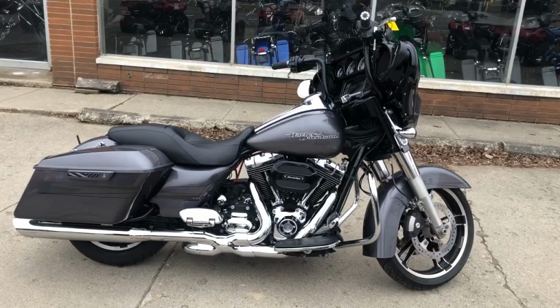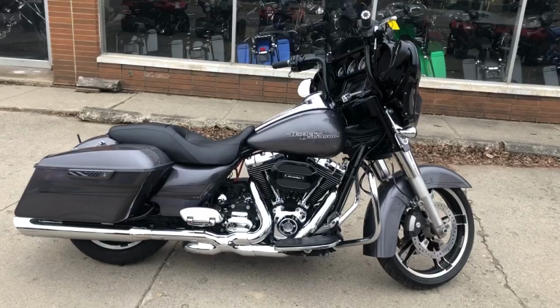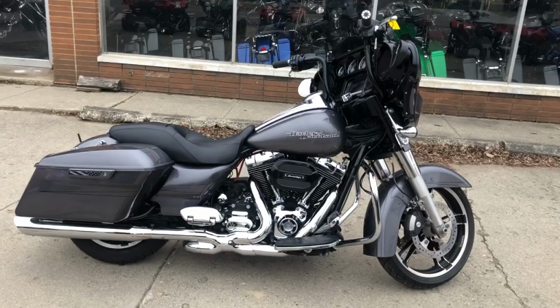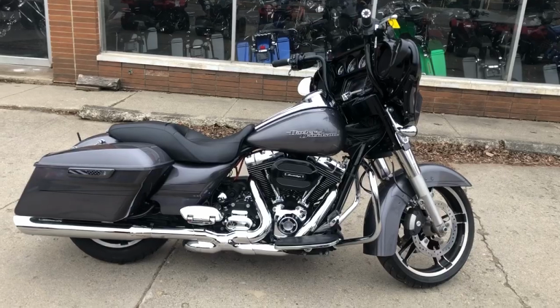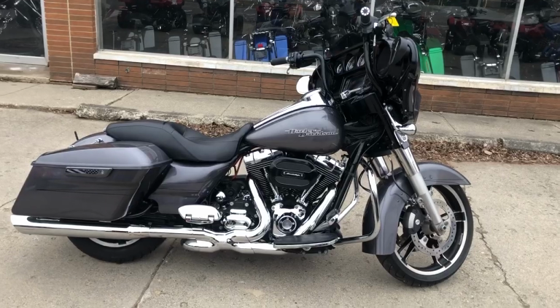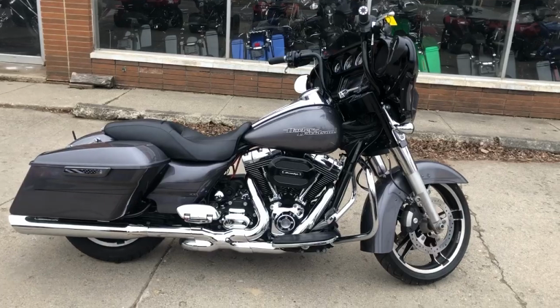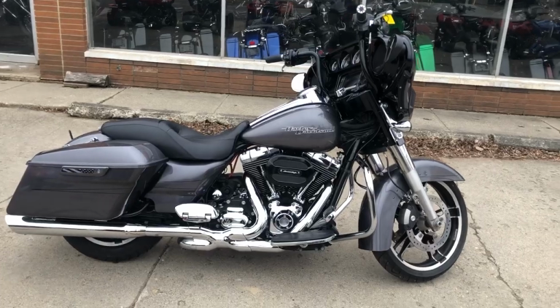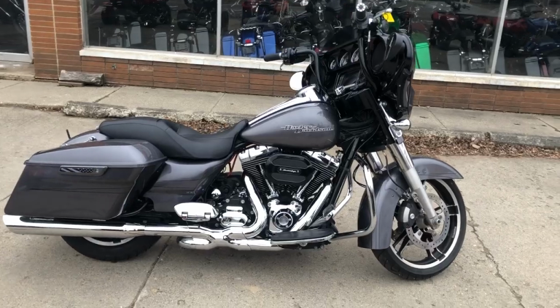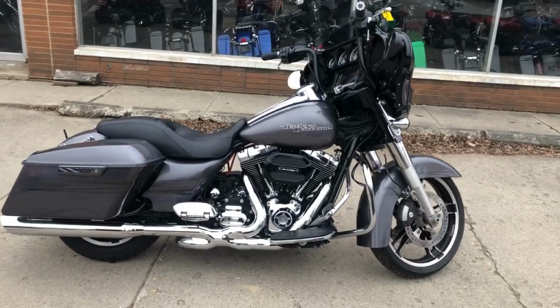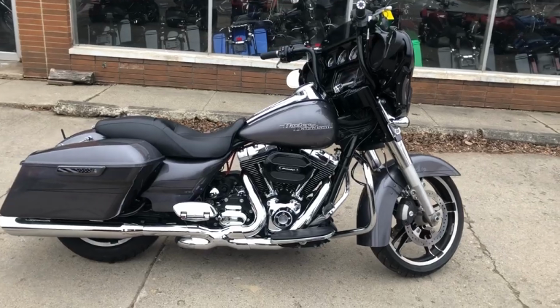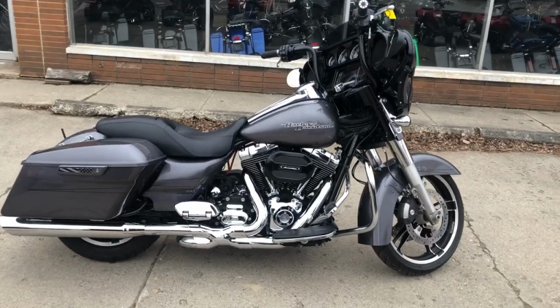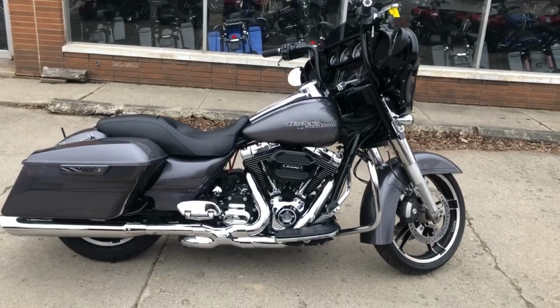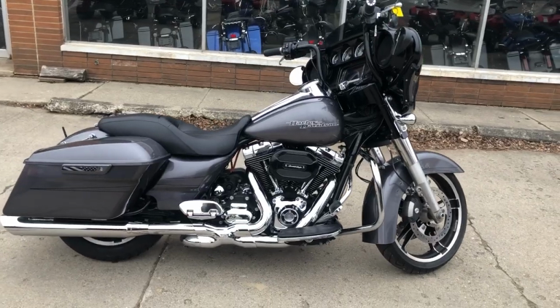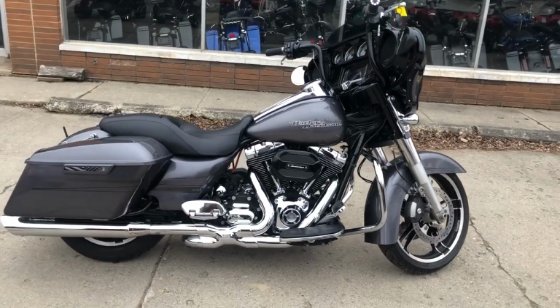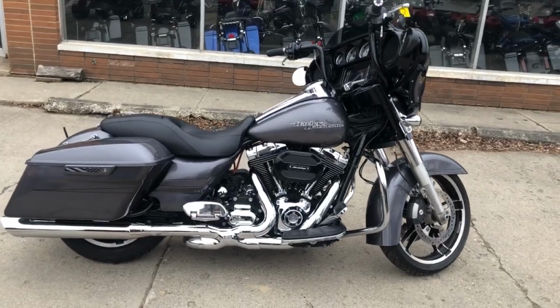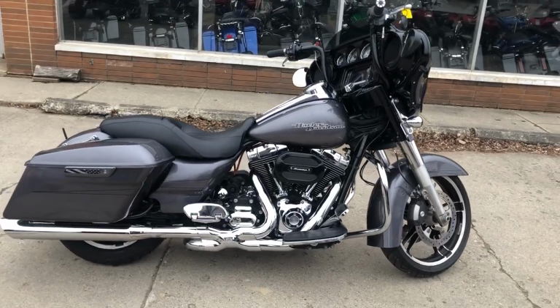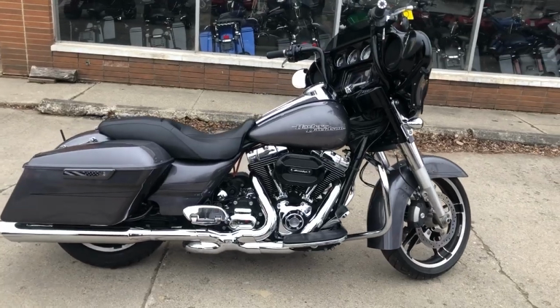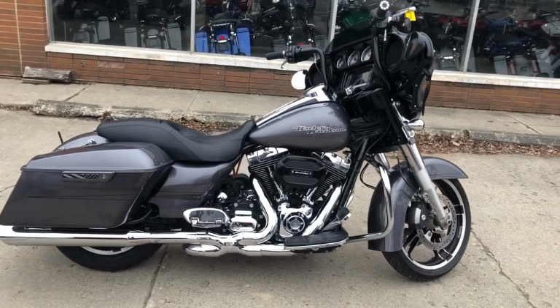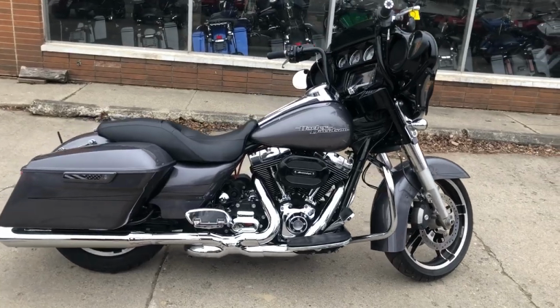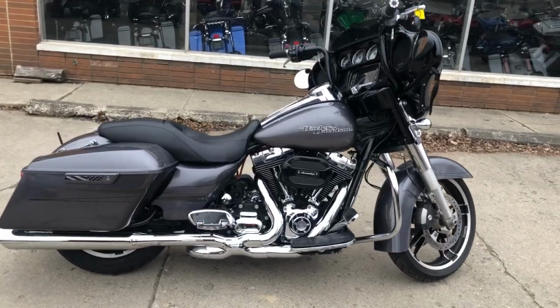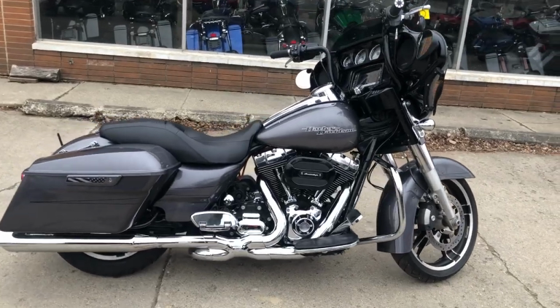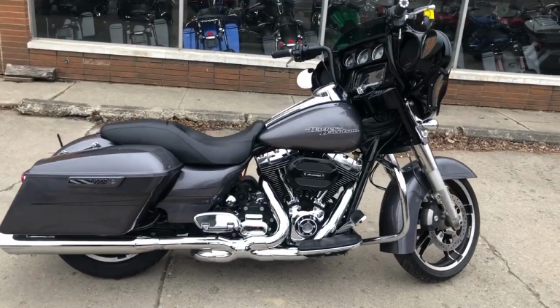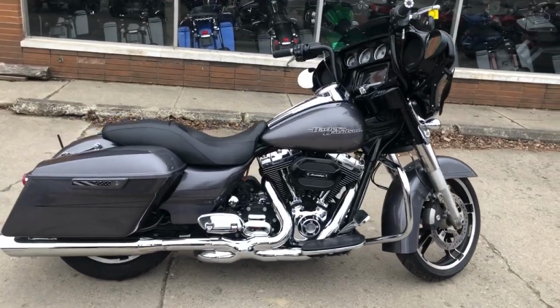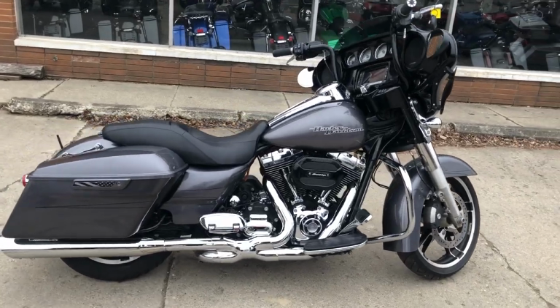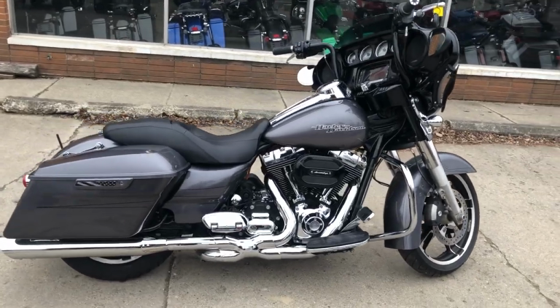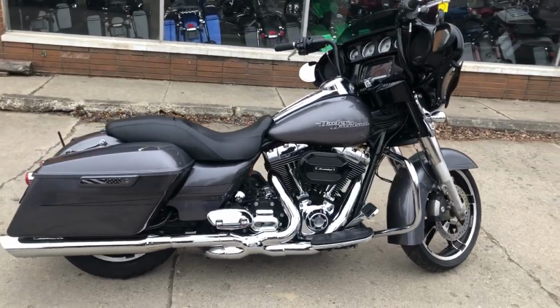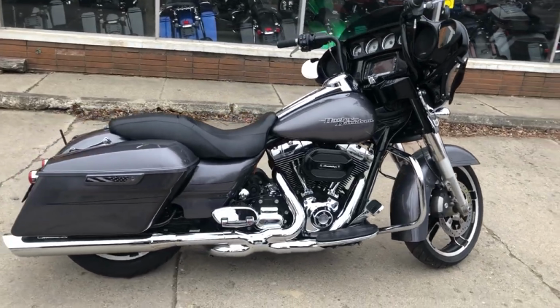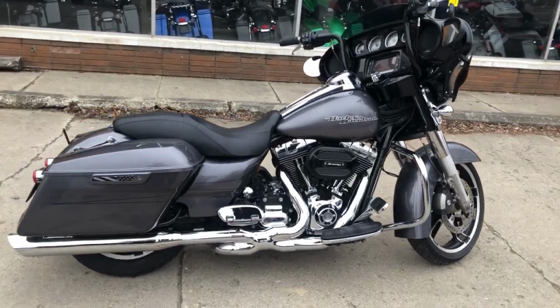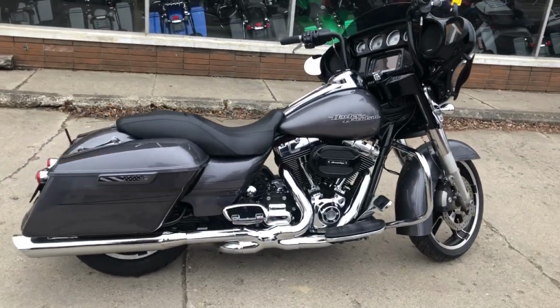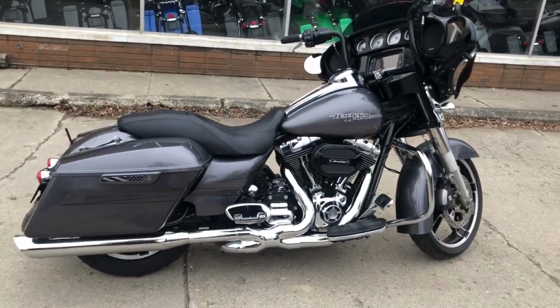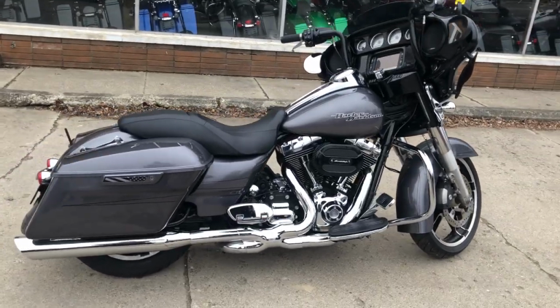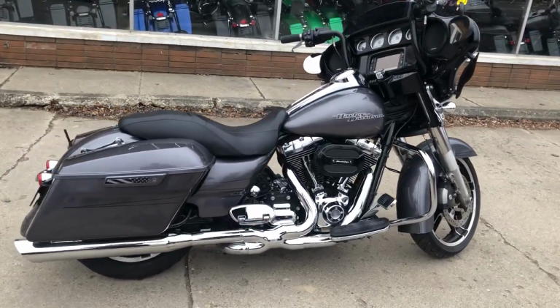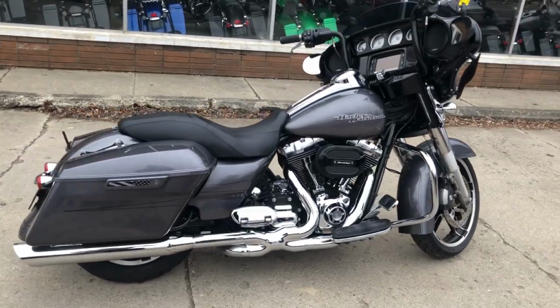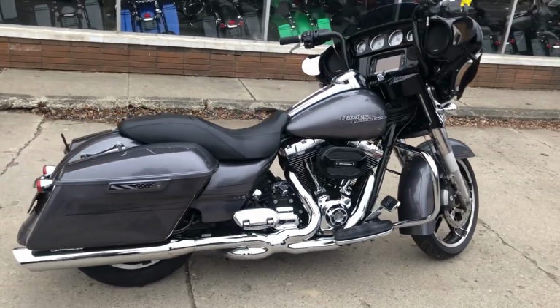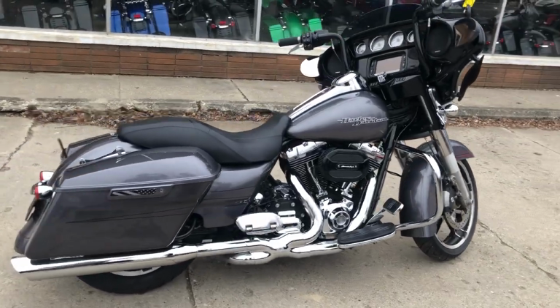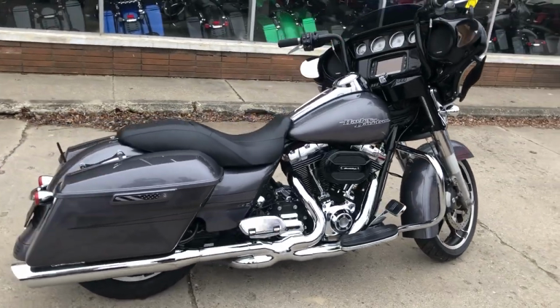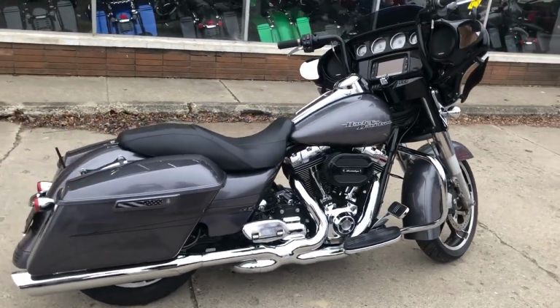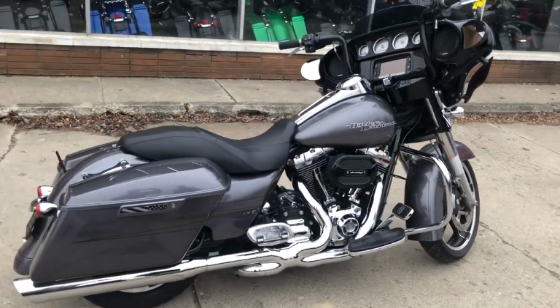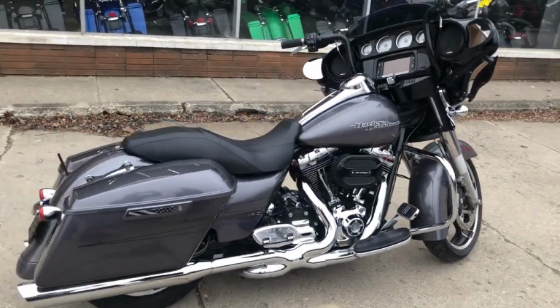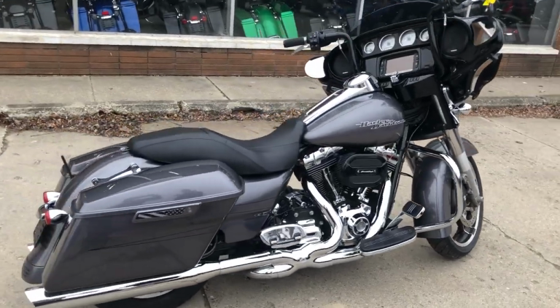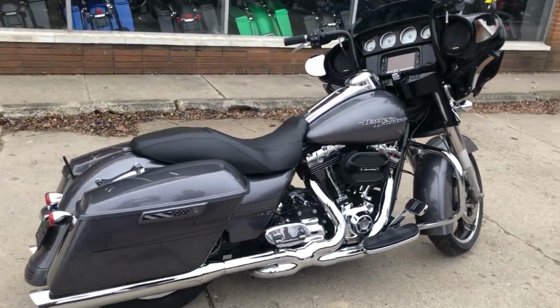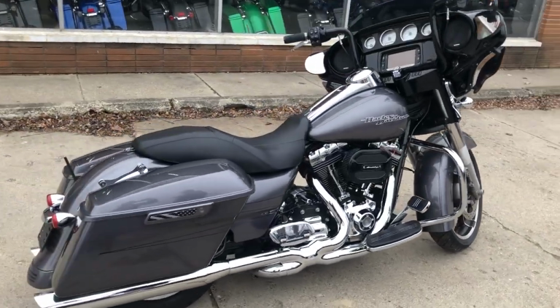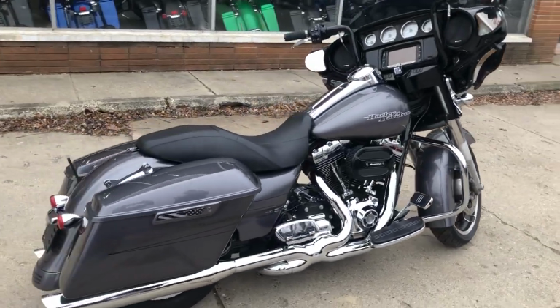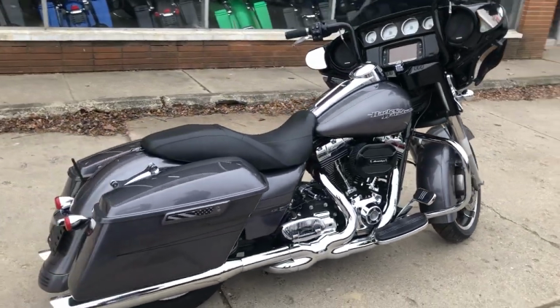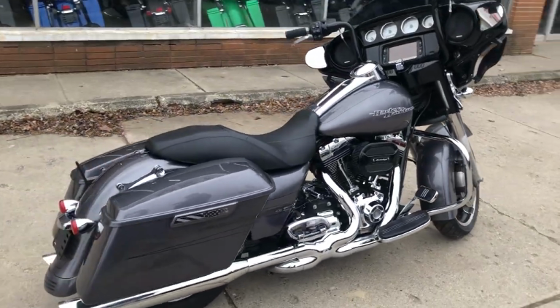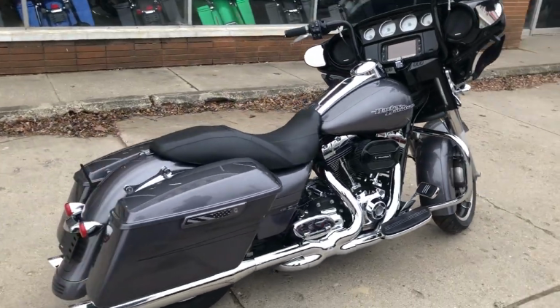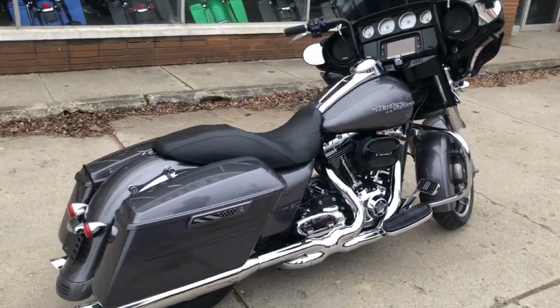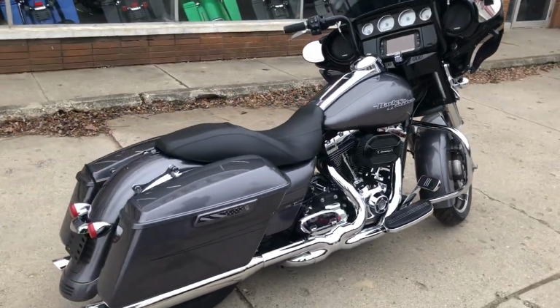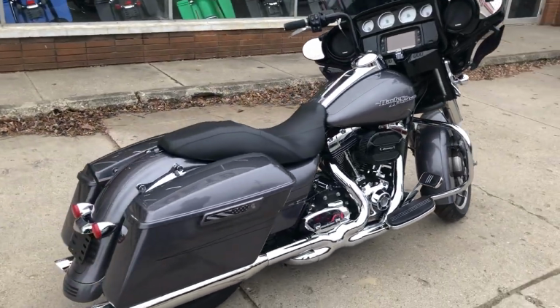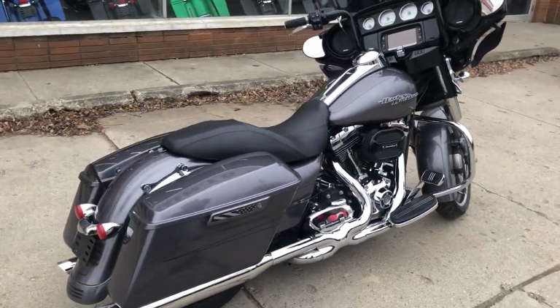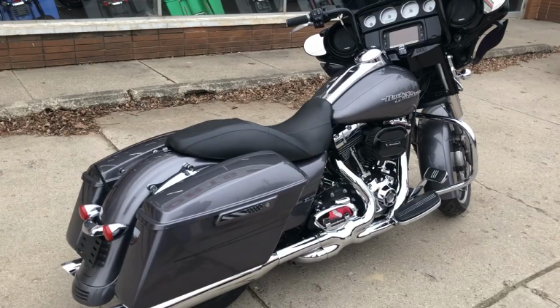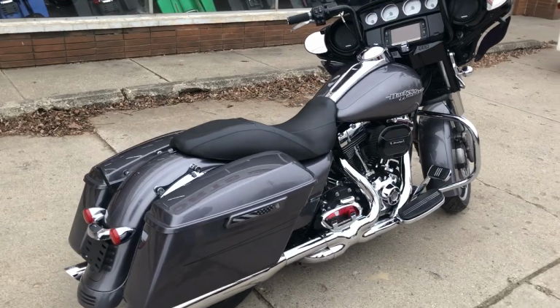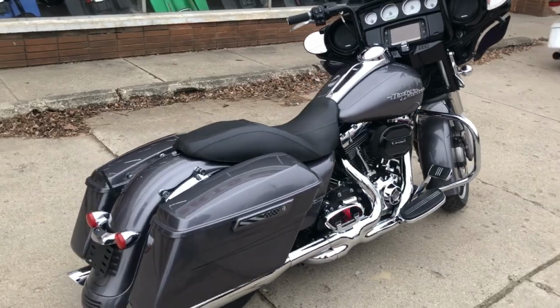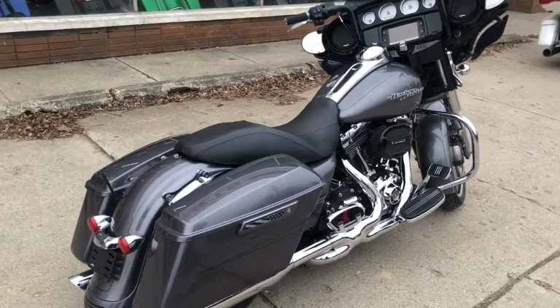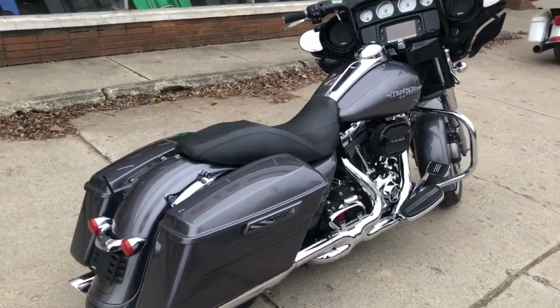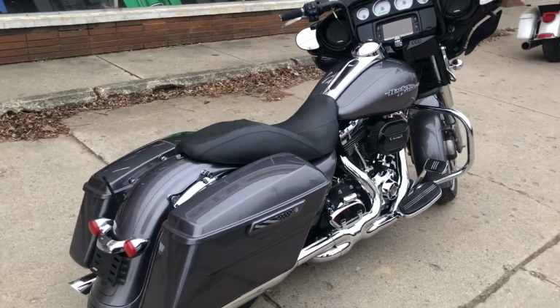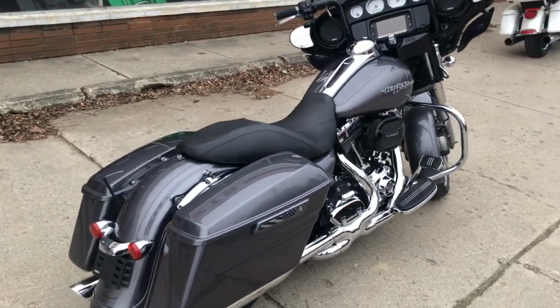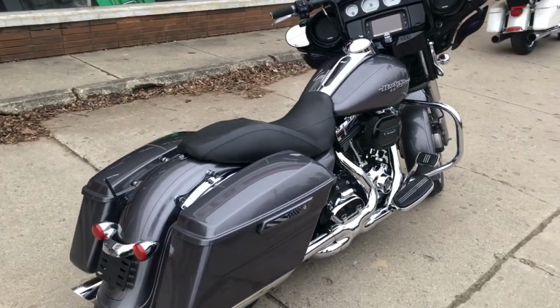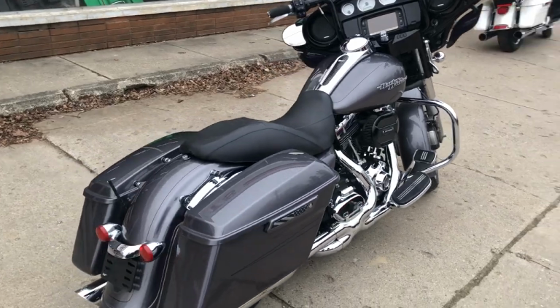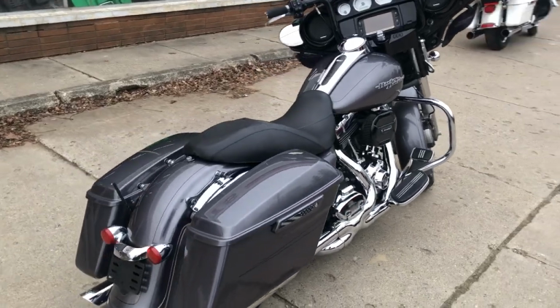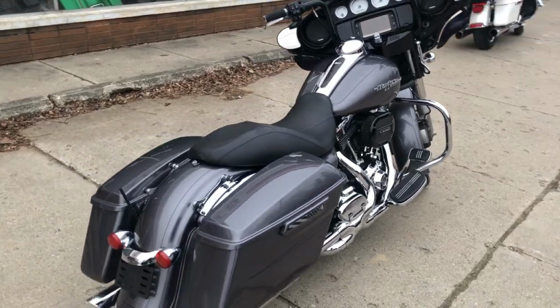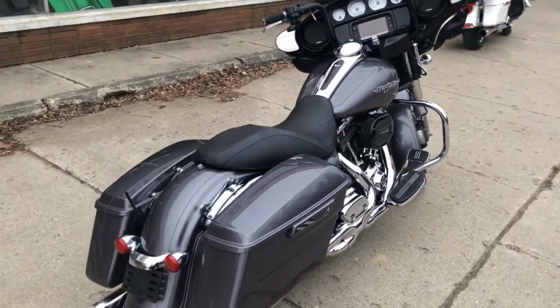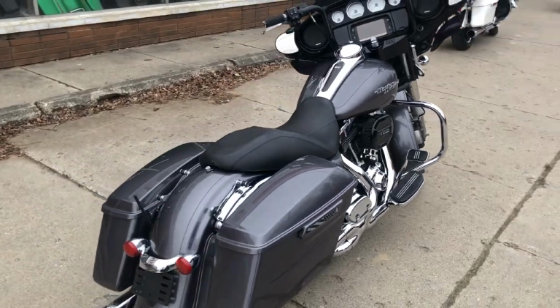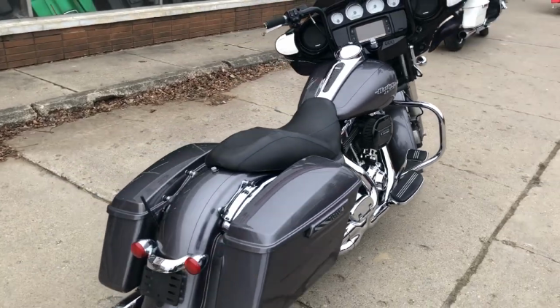All right, guys, it's Approval Power Sports back at you with another used Street Glide Special for sale in a hard-to-find color.